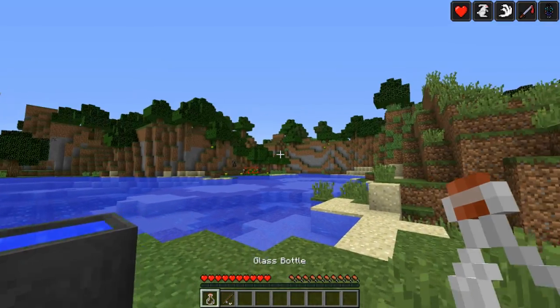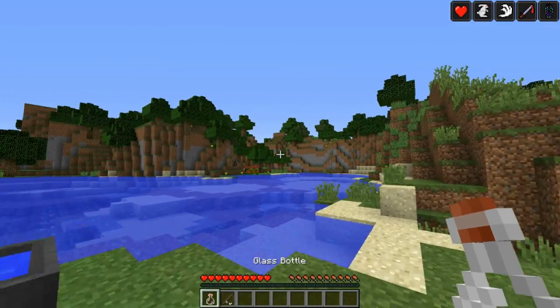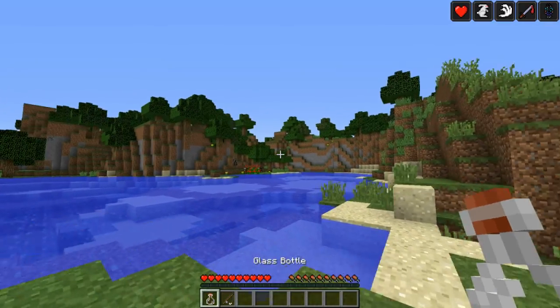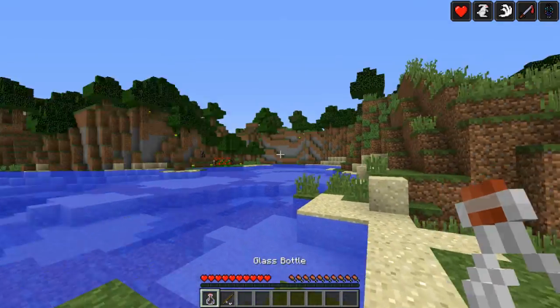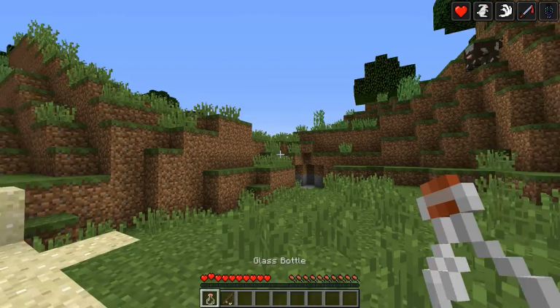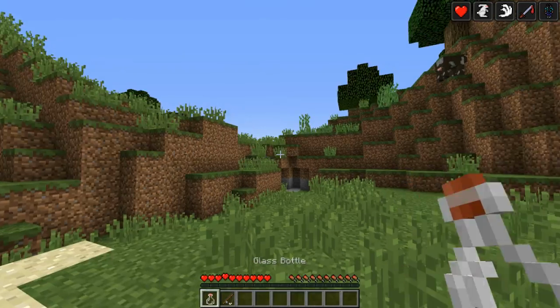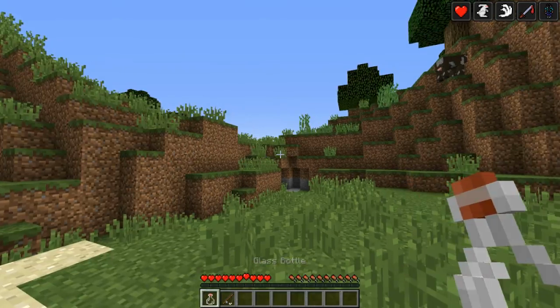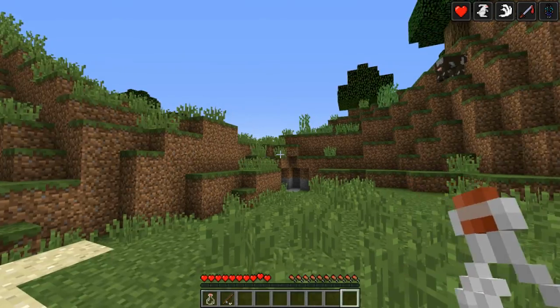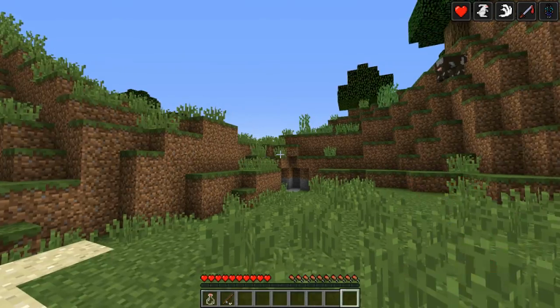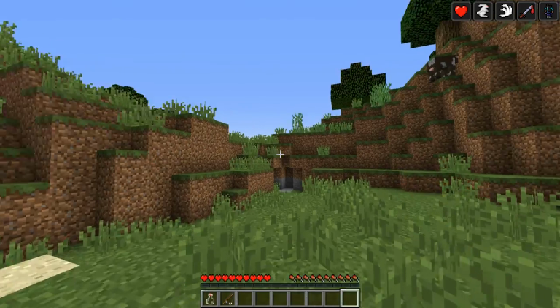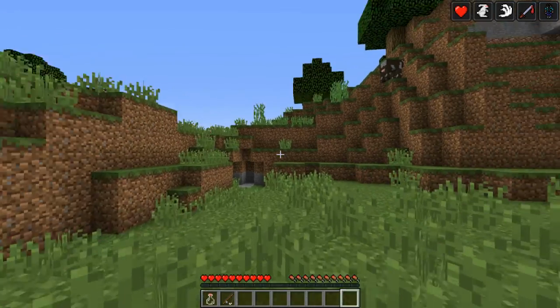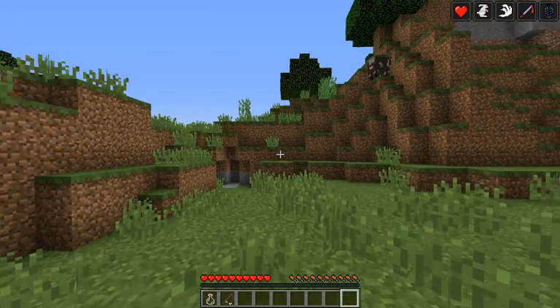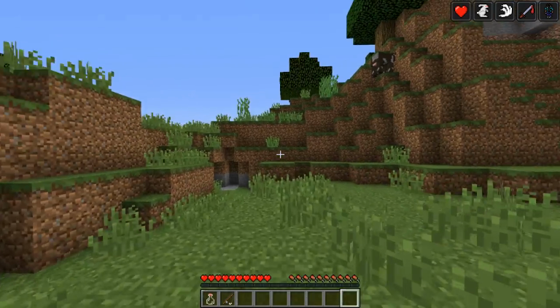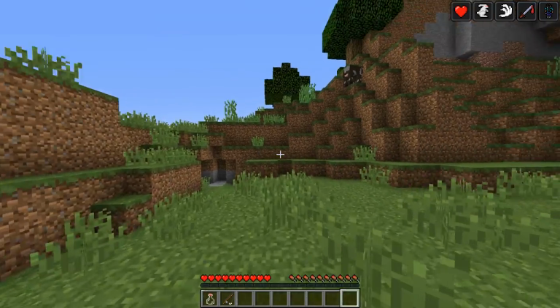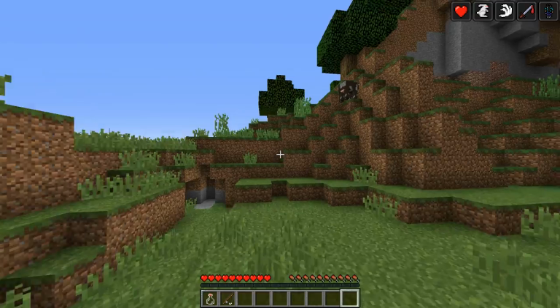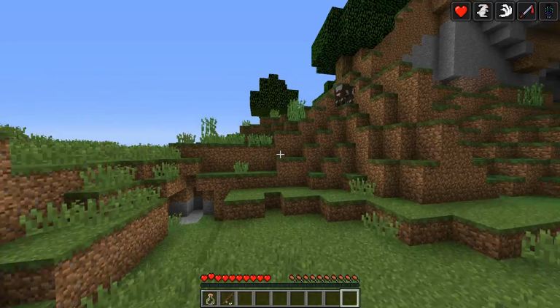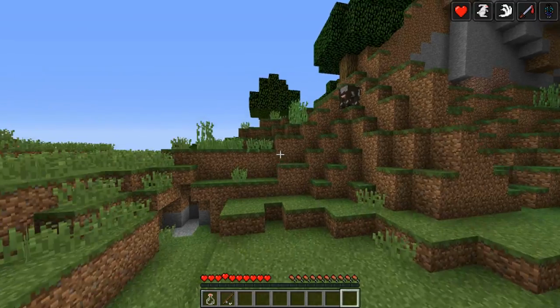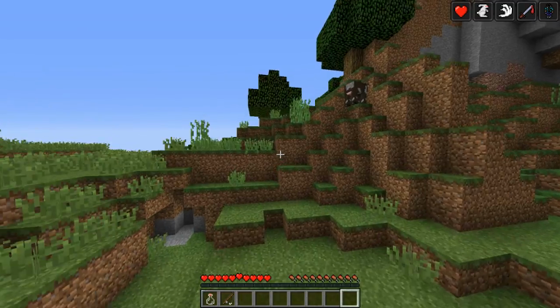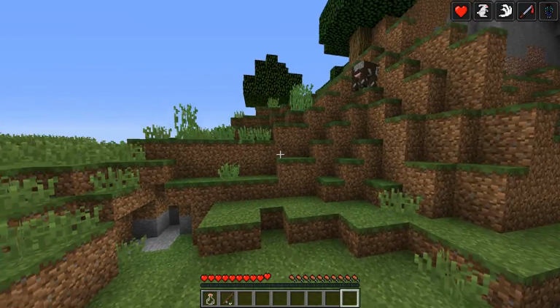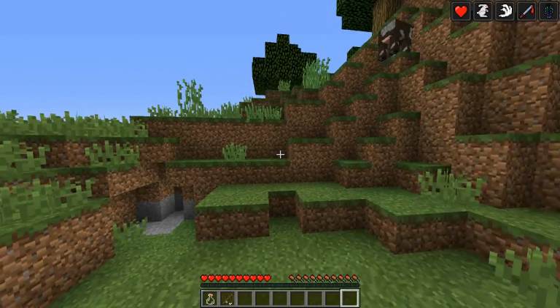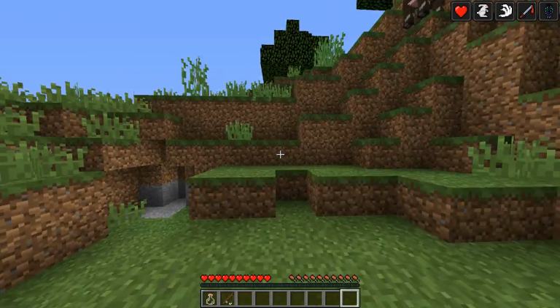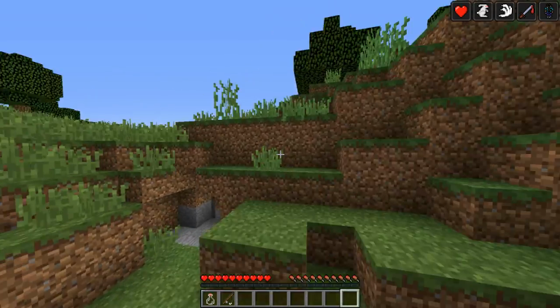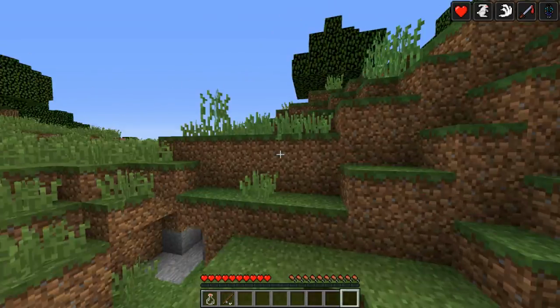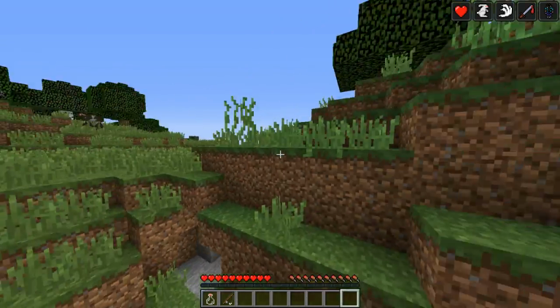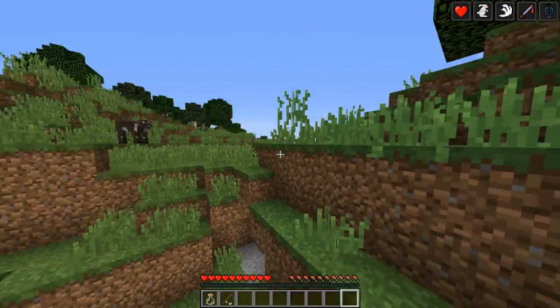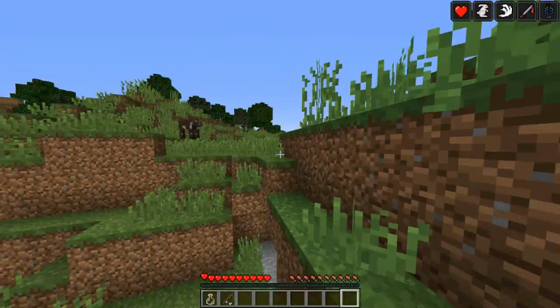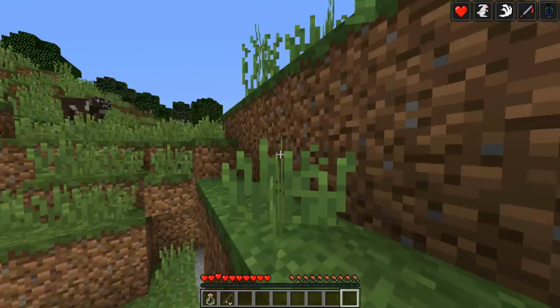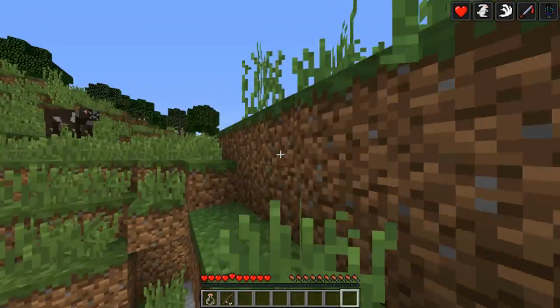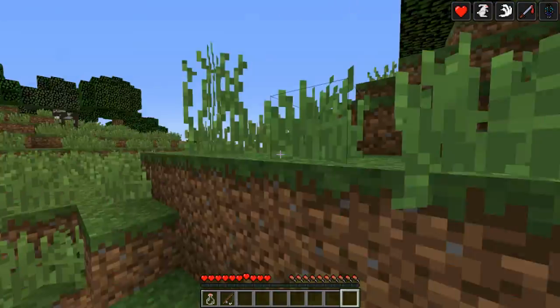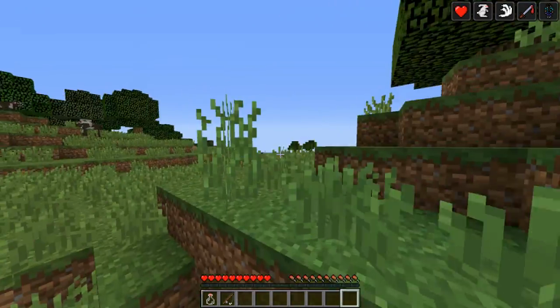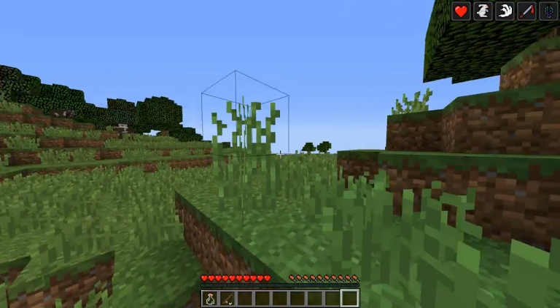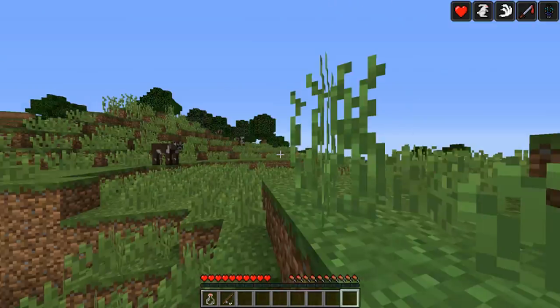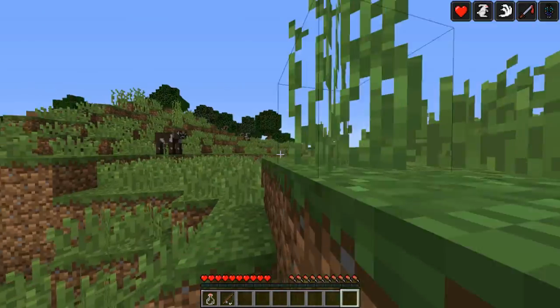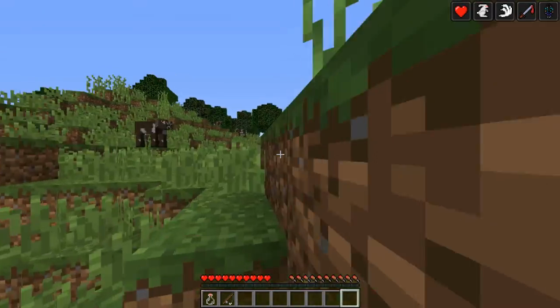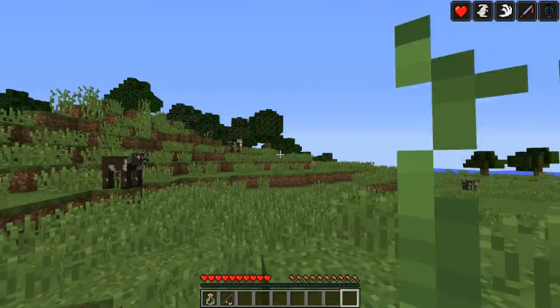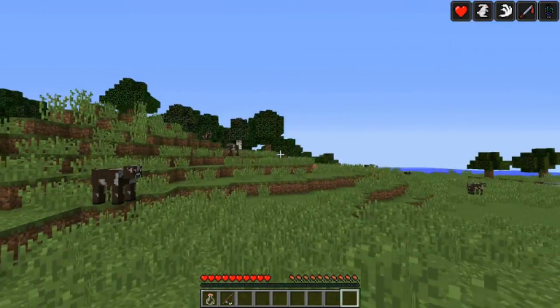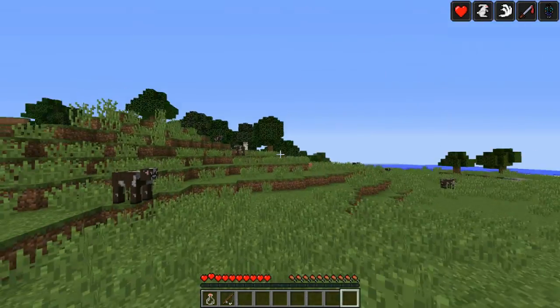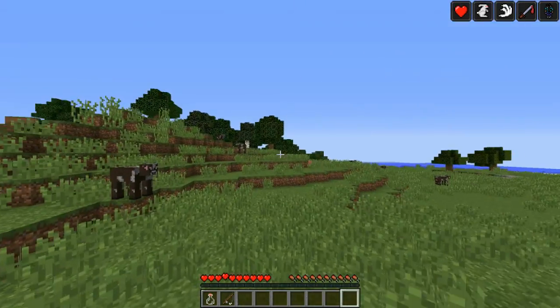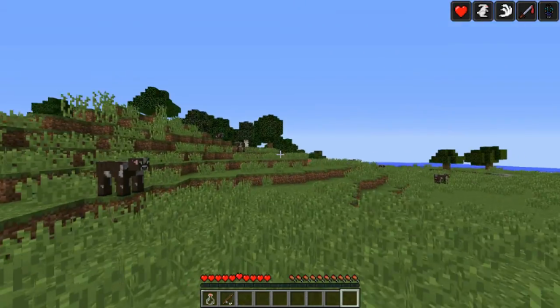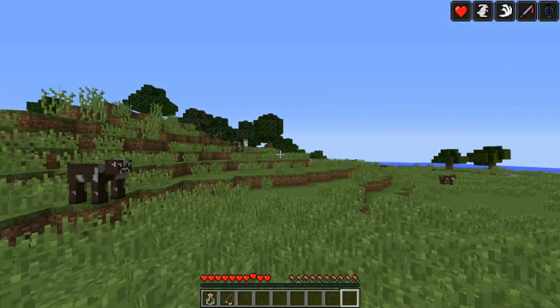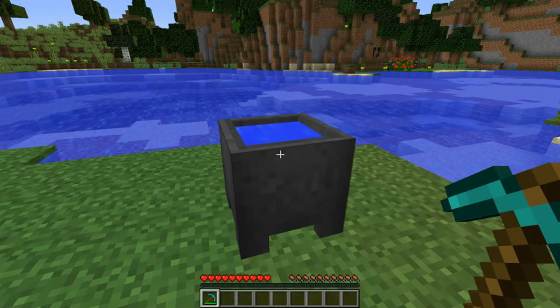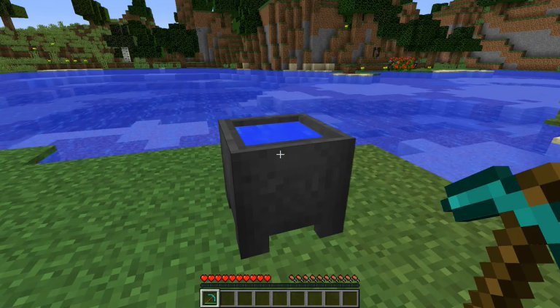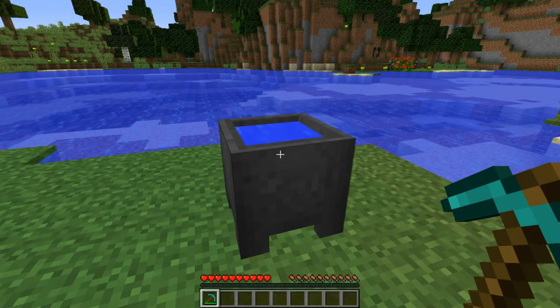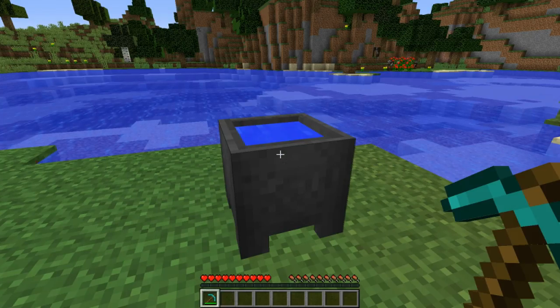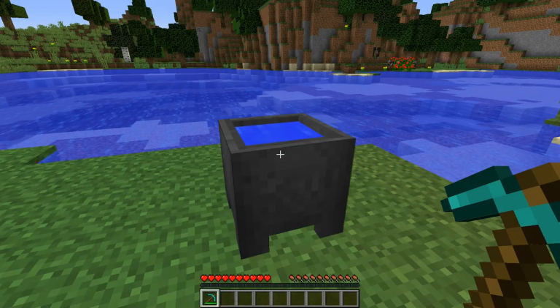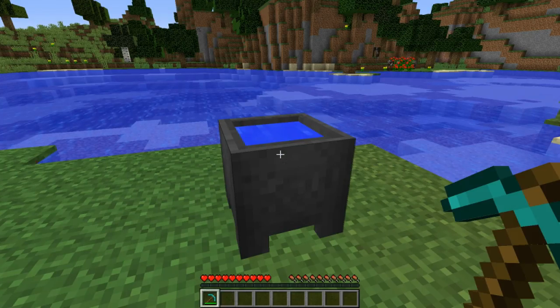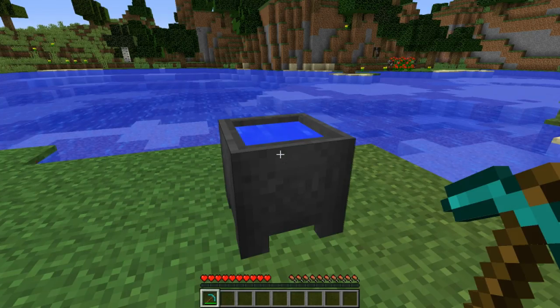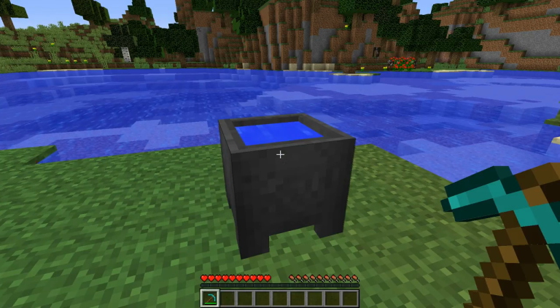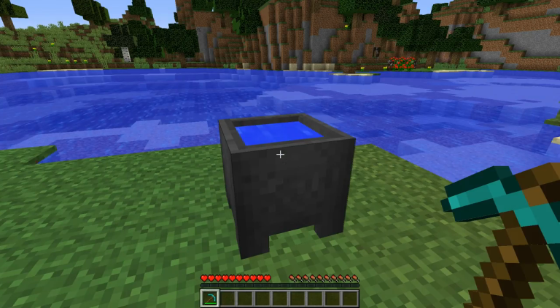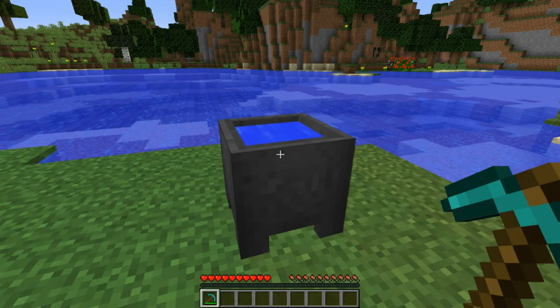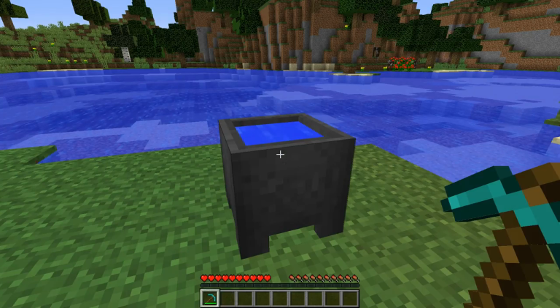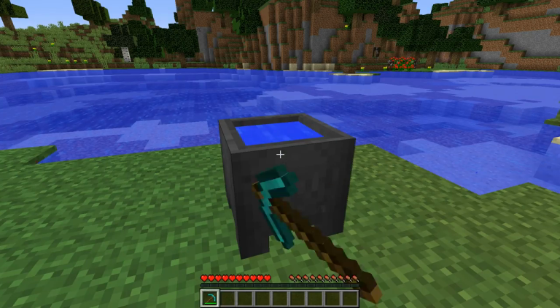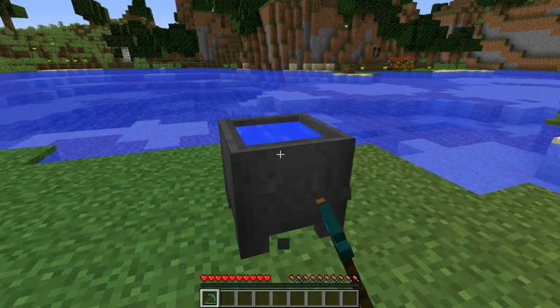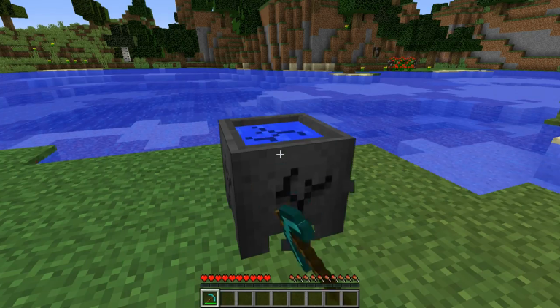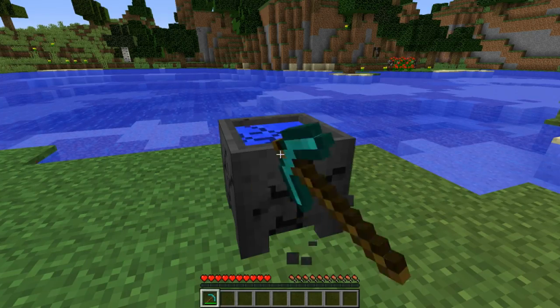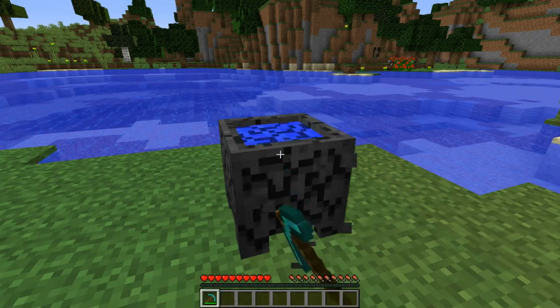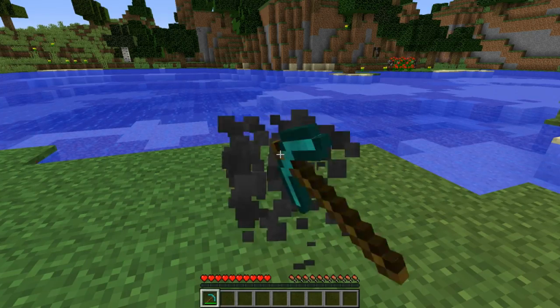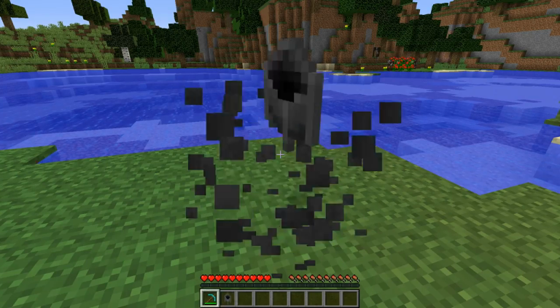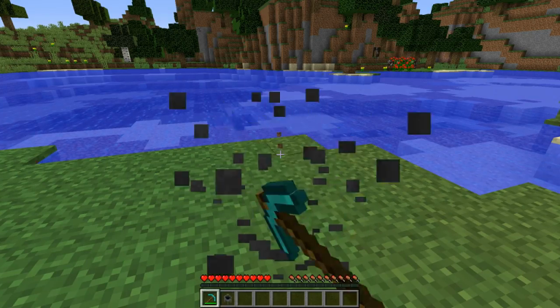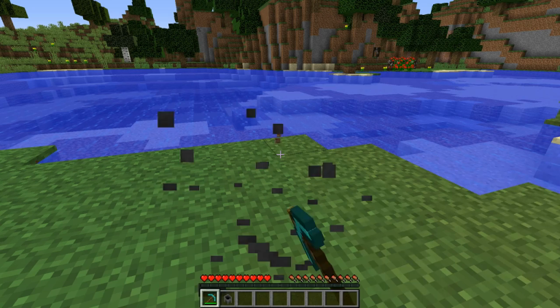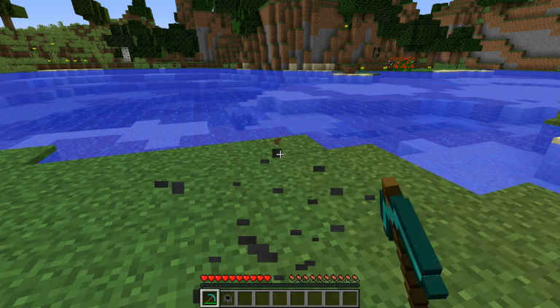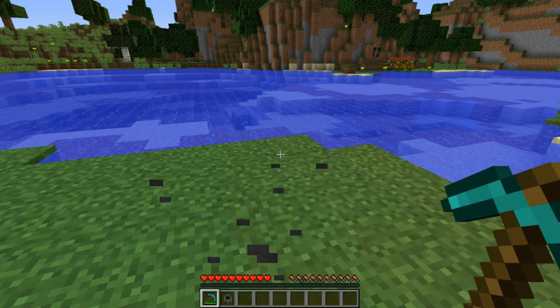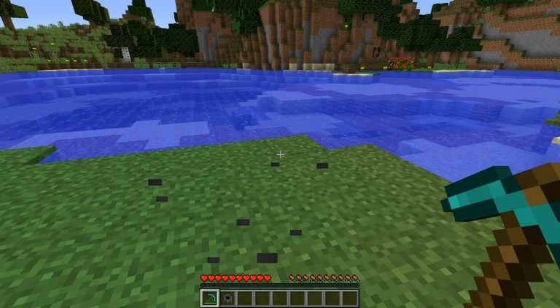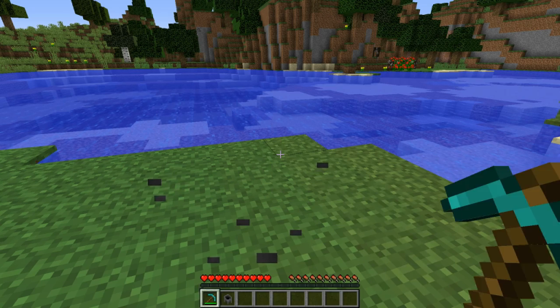Now all that's left is to drink the potion — and there you have it! When you finish using the Potion Combiner, you can destroy it with a pickaxe.